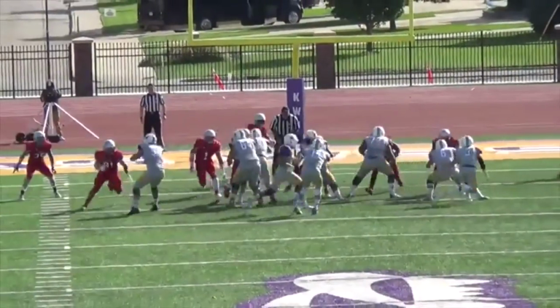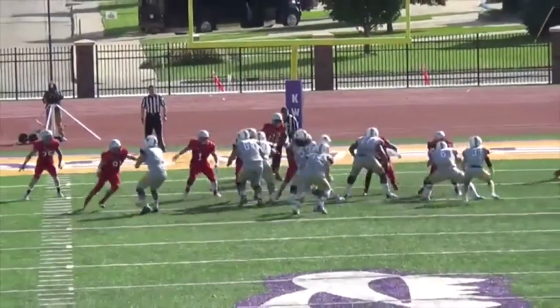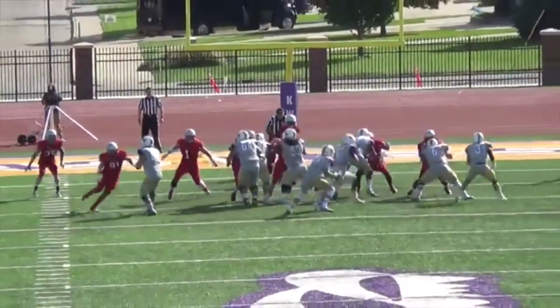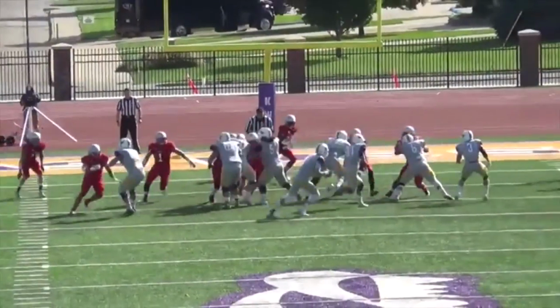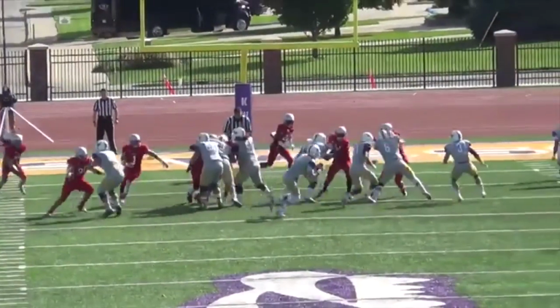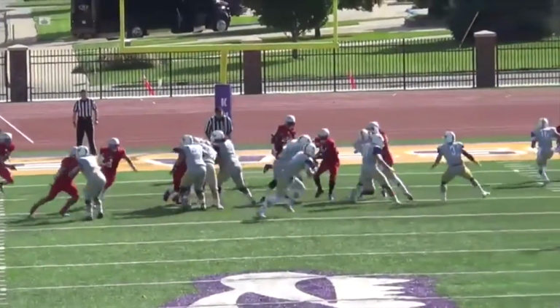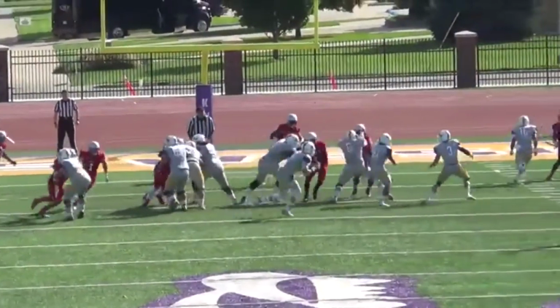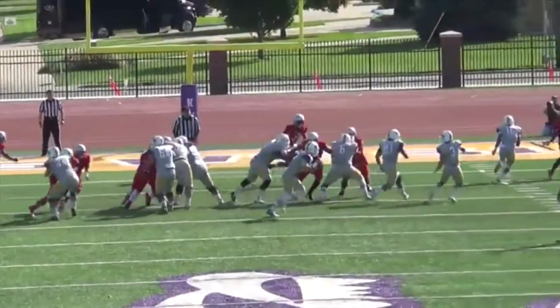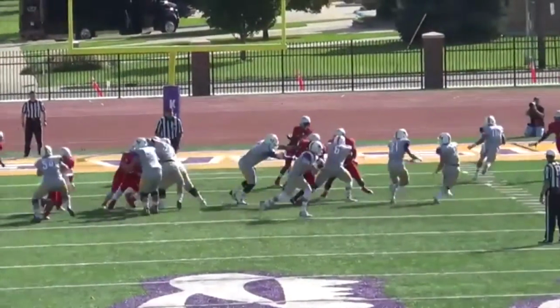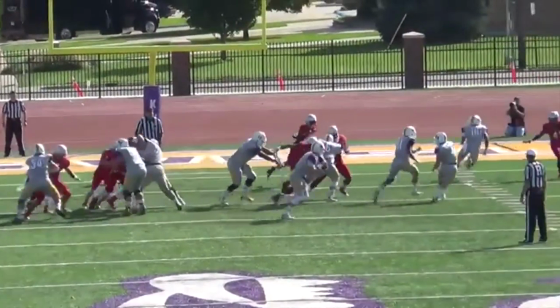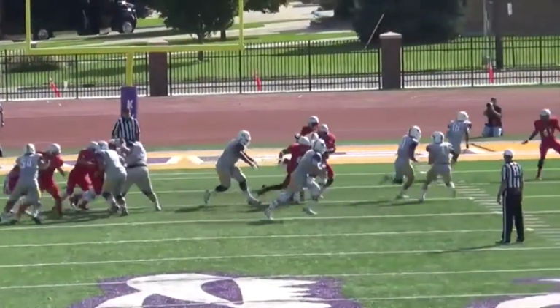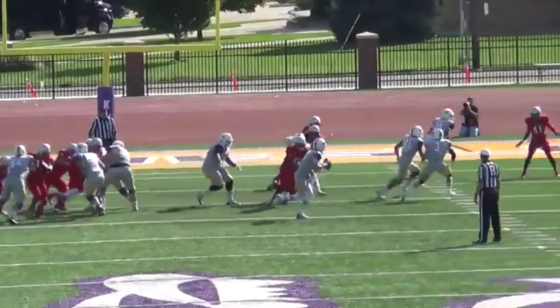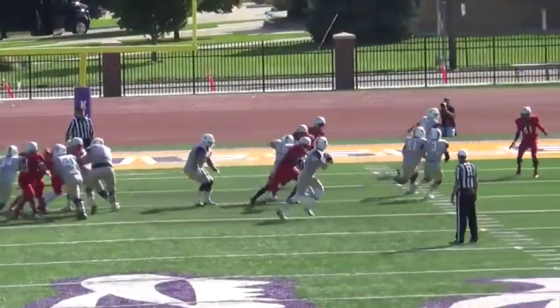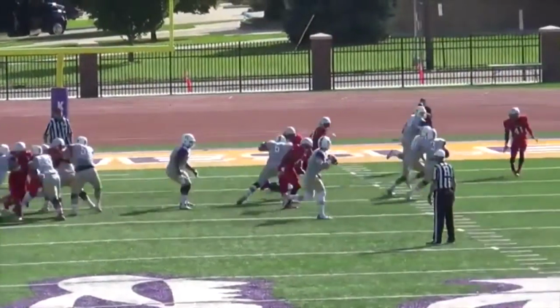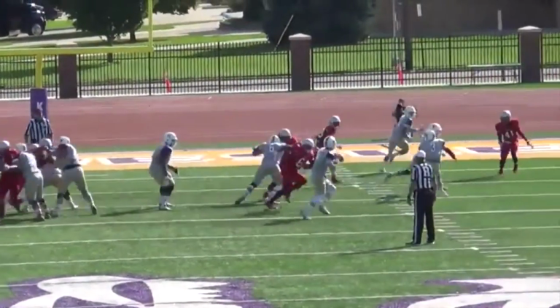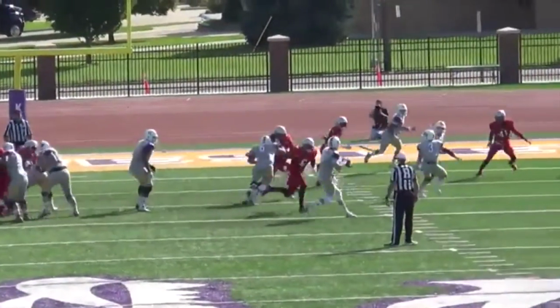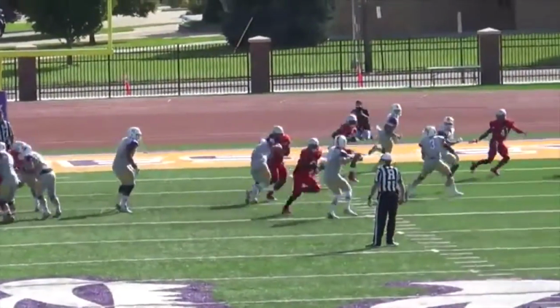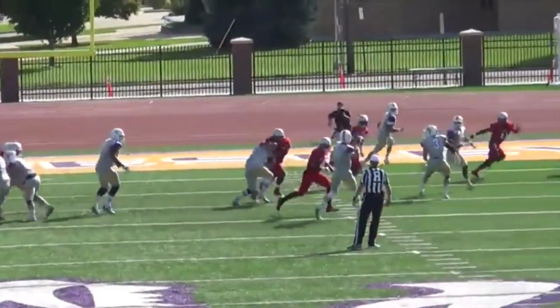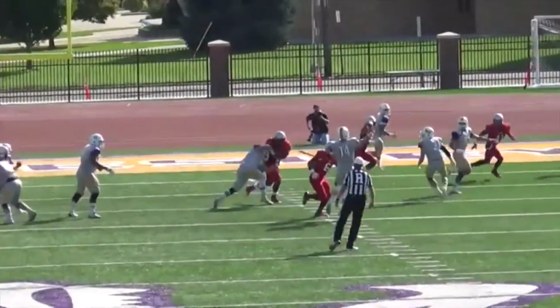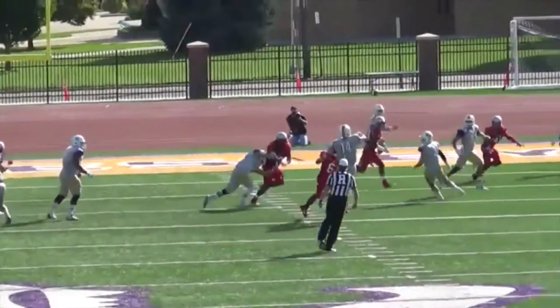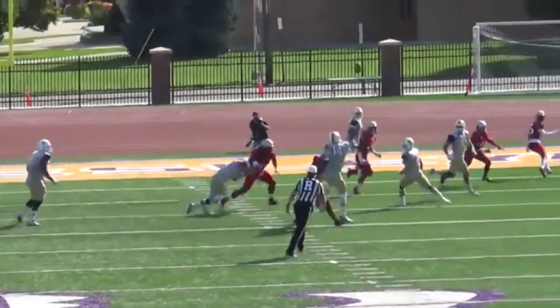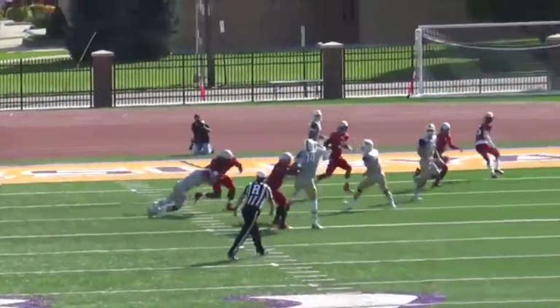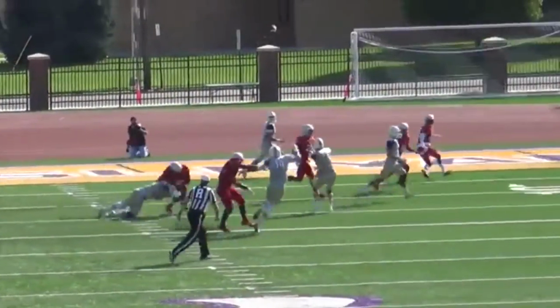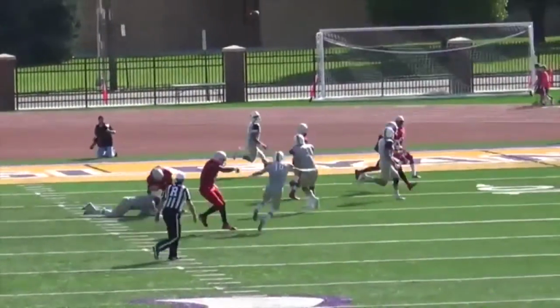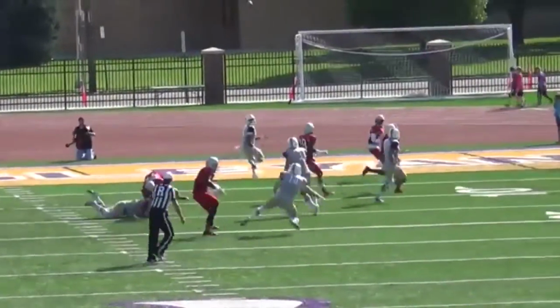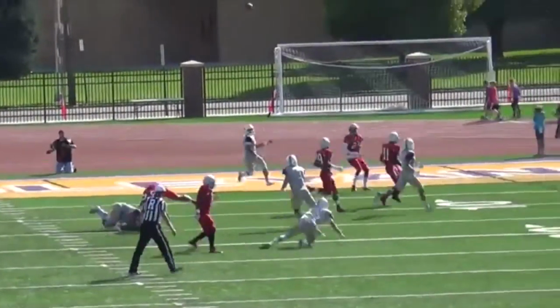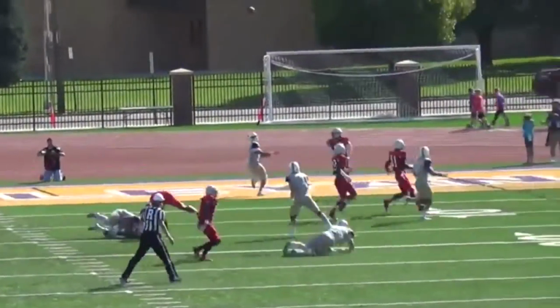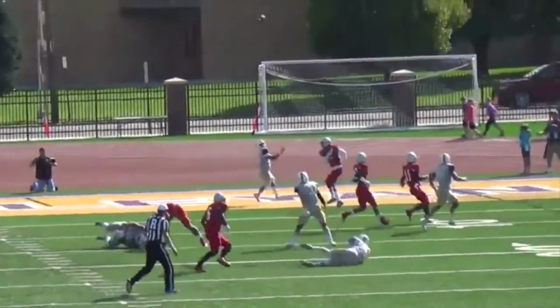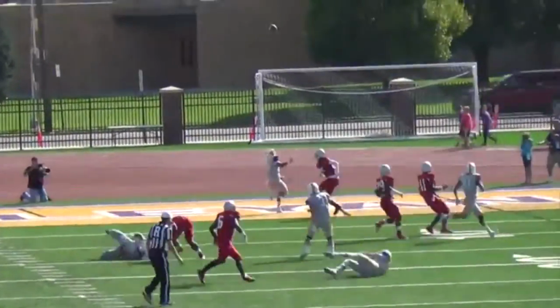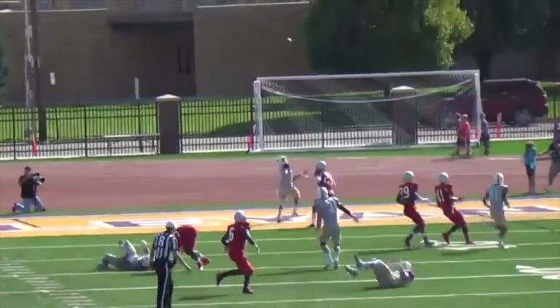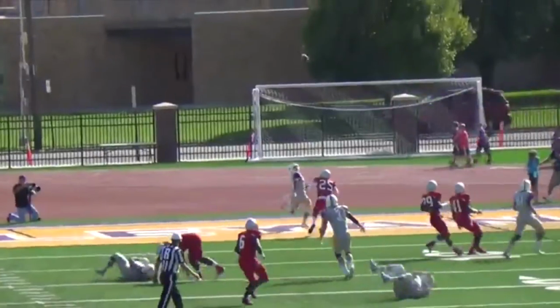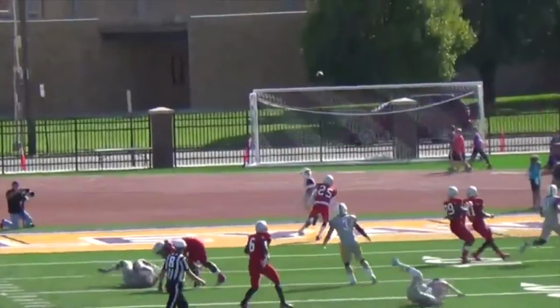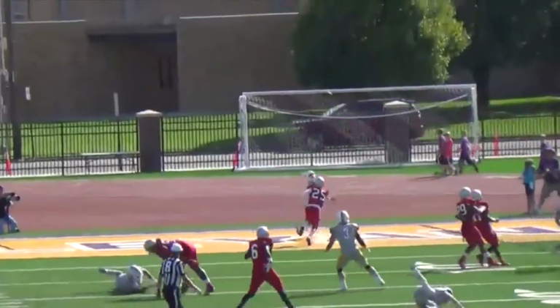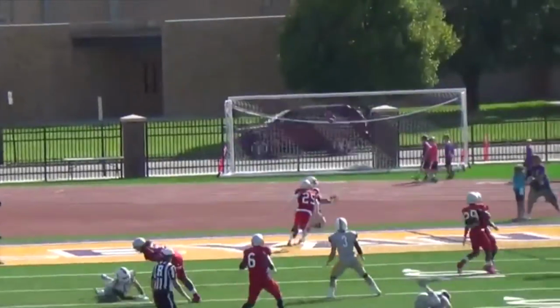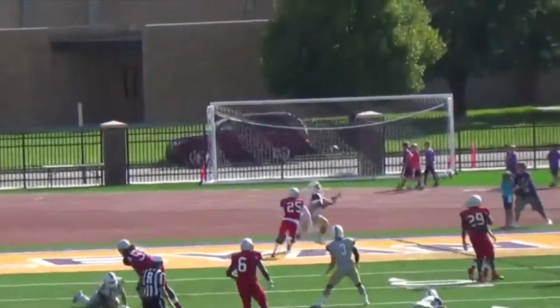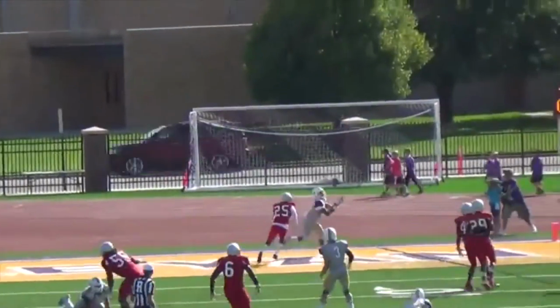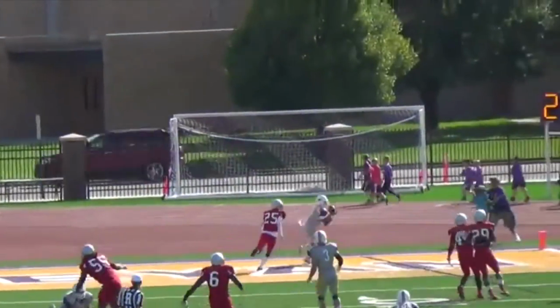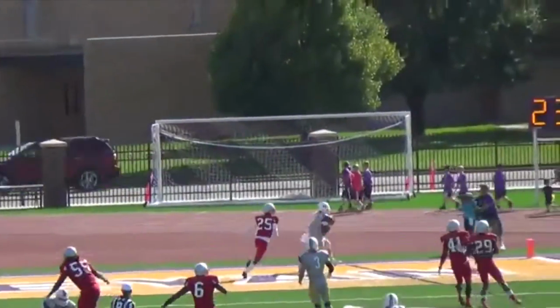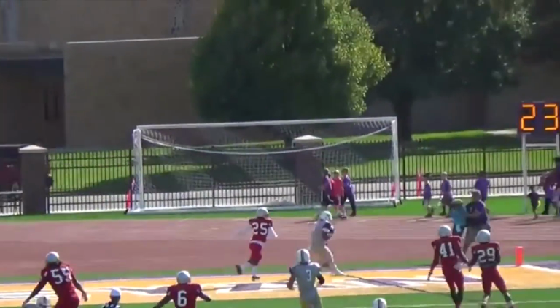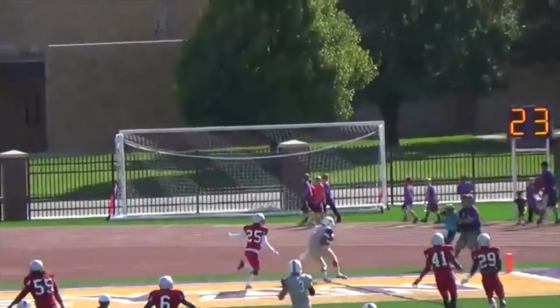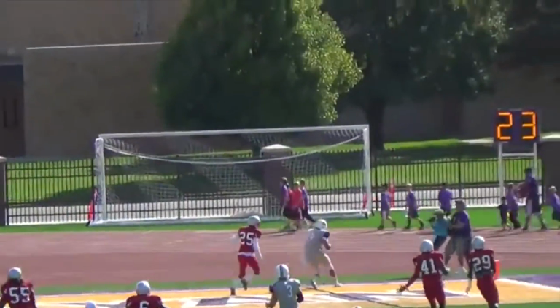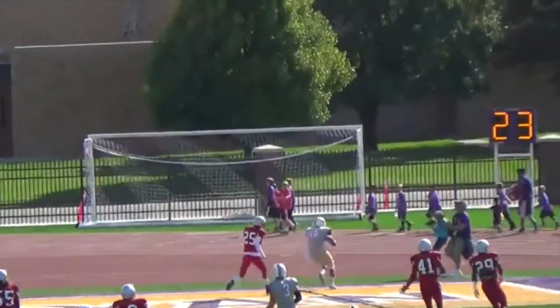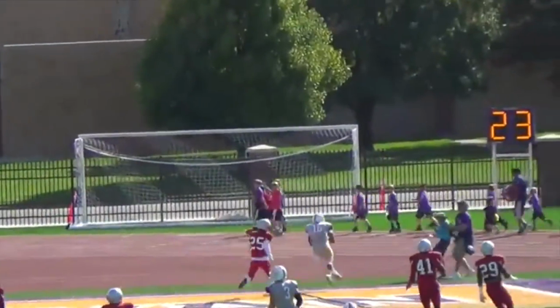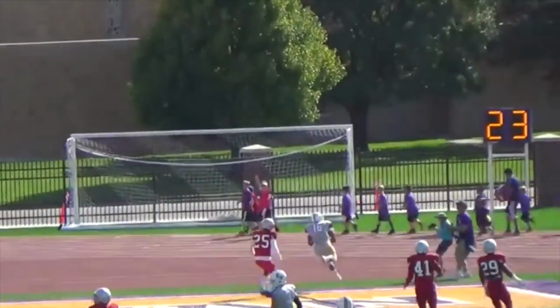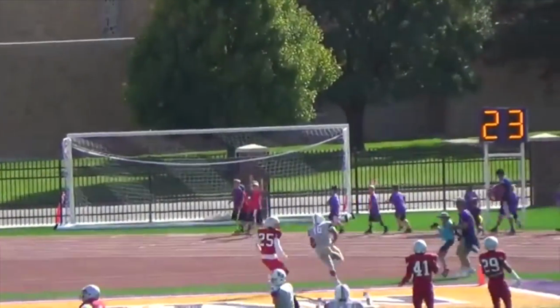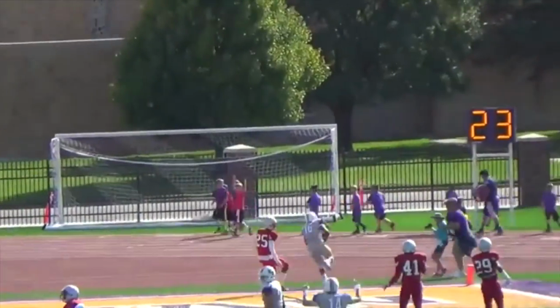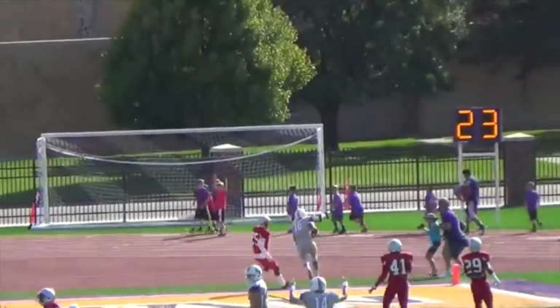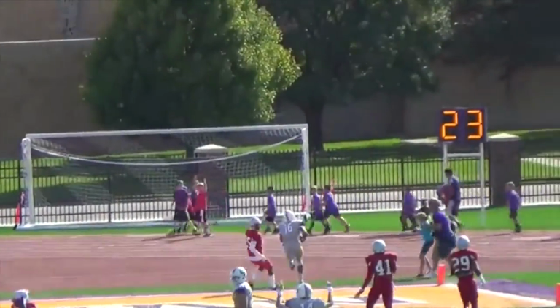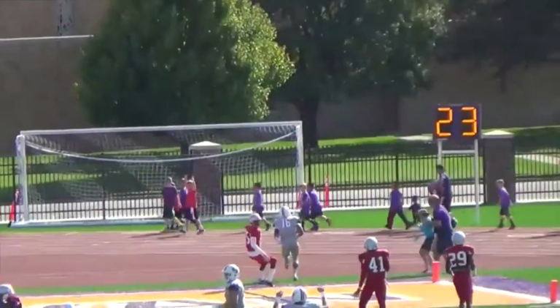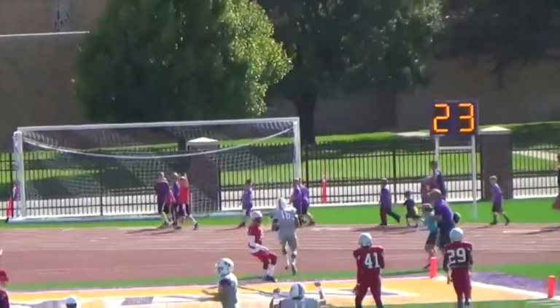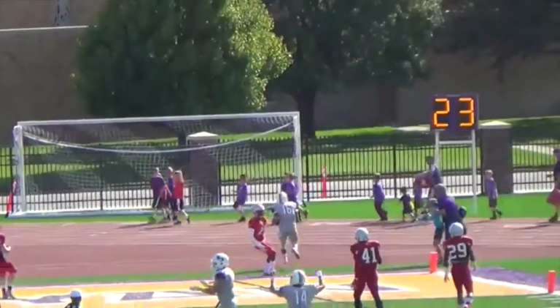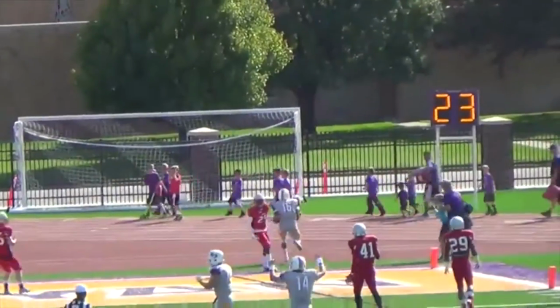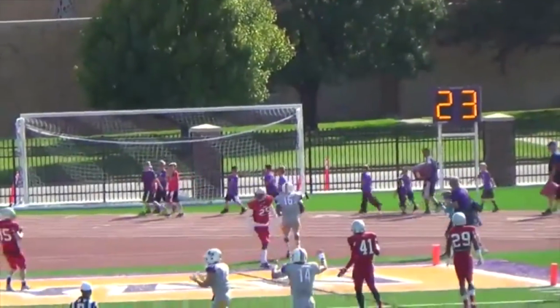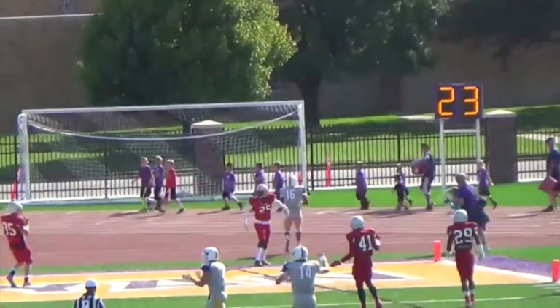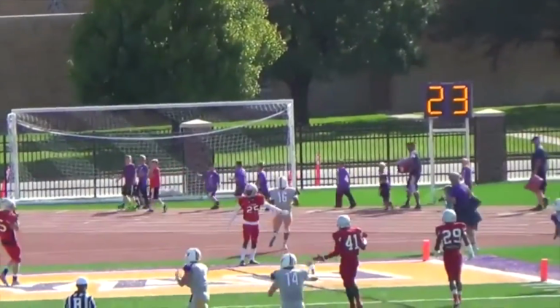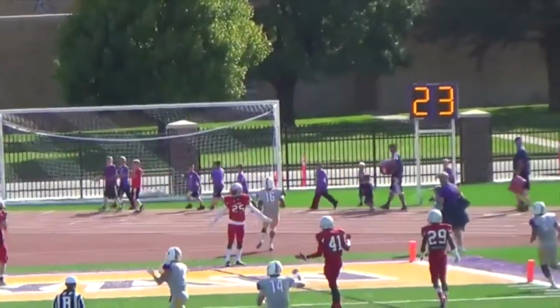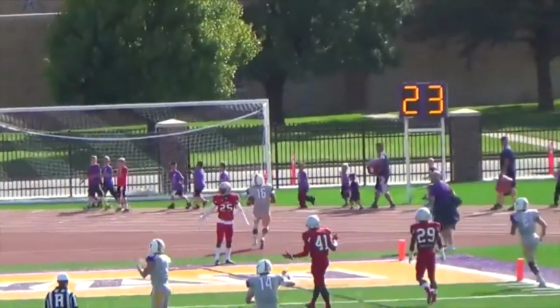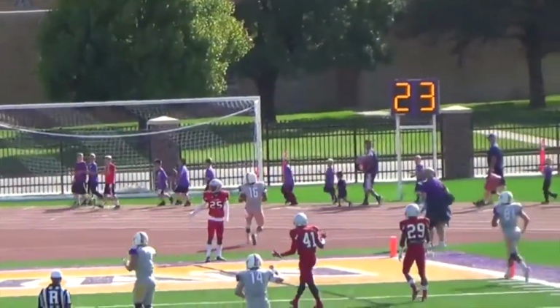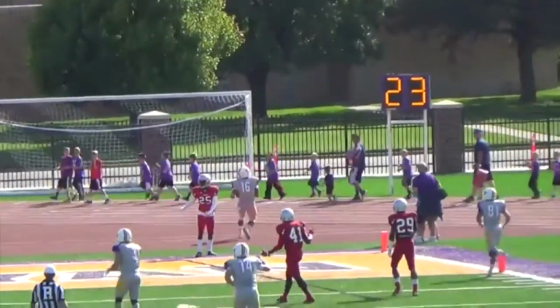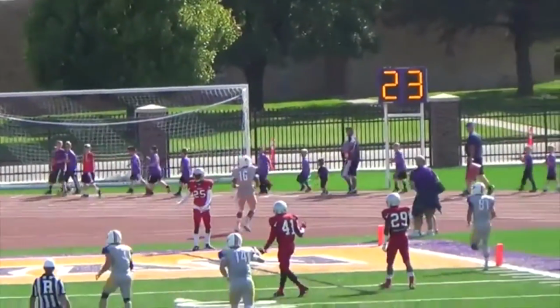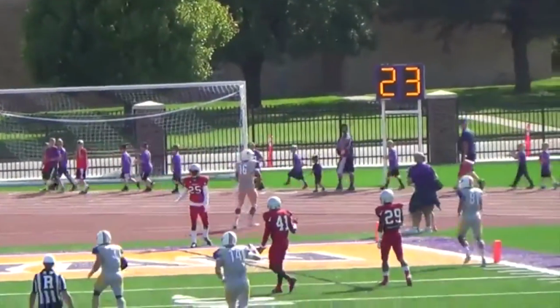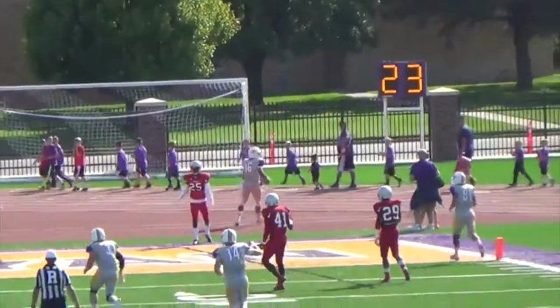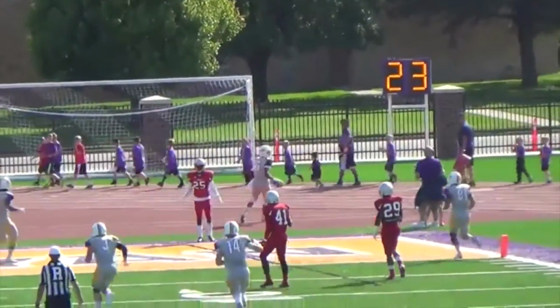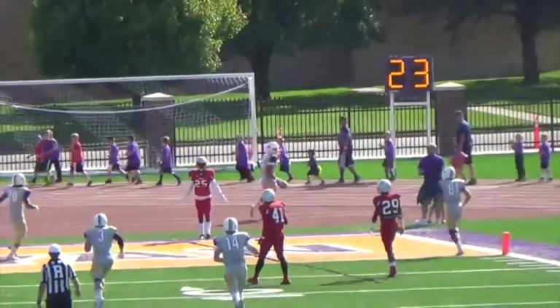Coyotes bailing. Coyotes in the end zone — a man open in the back line. The catch in the corner. Touchdown, Kansas Wesleyan.